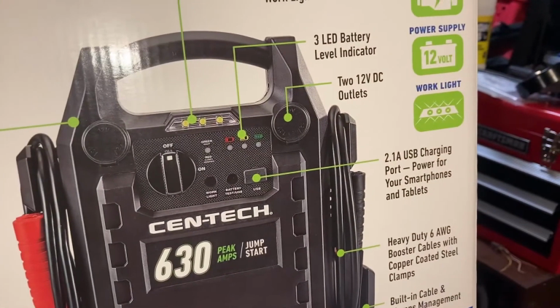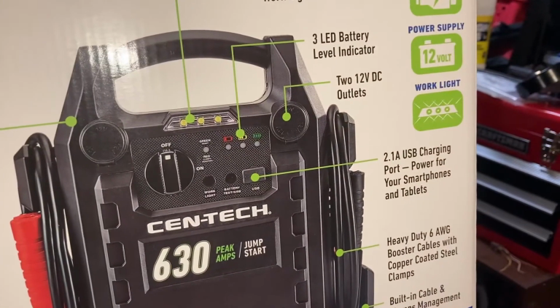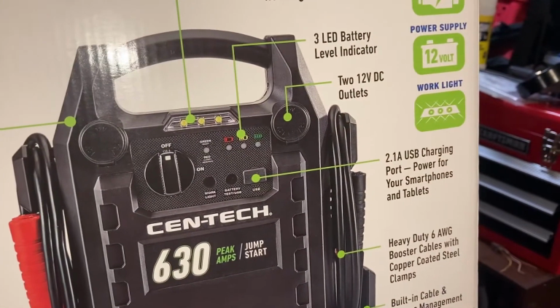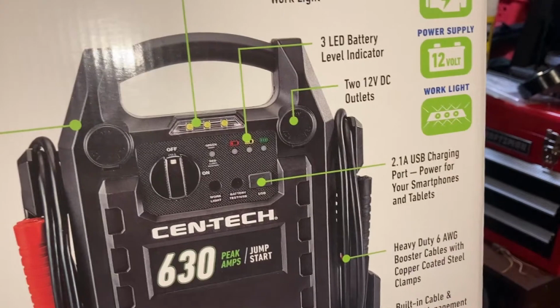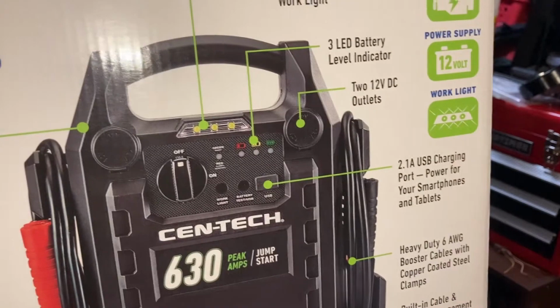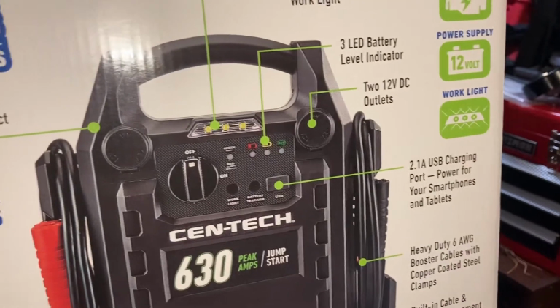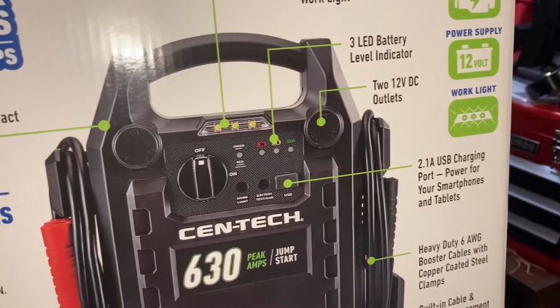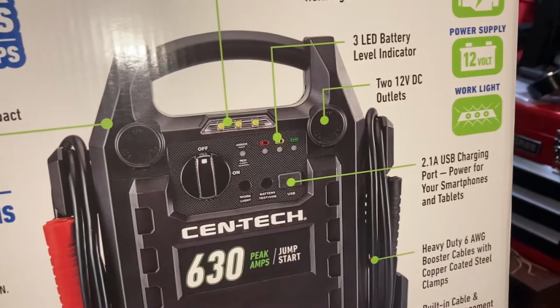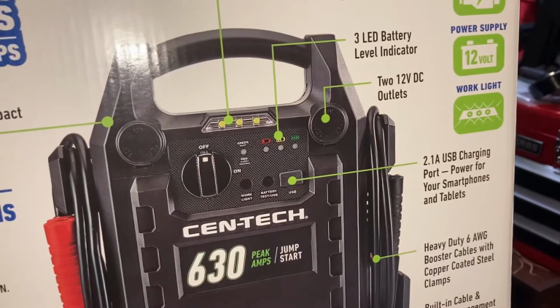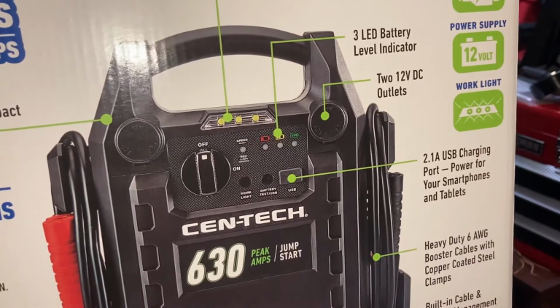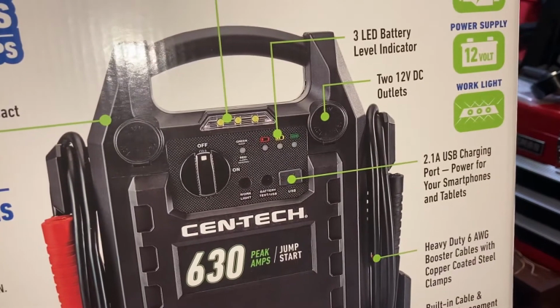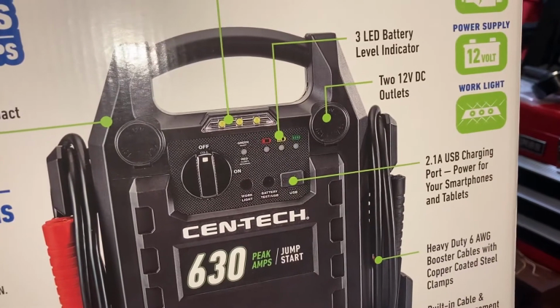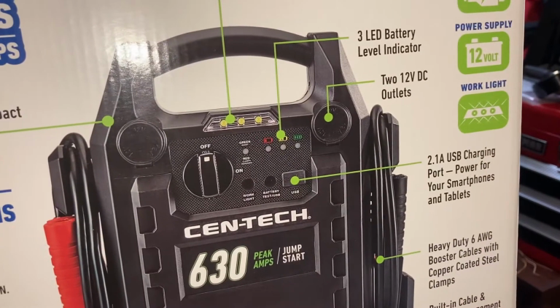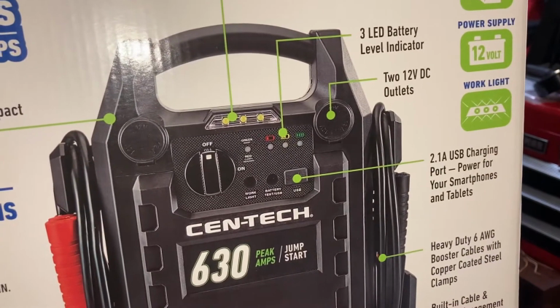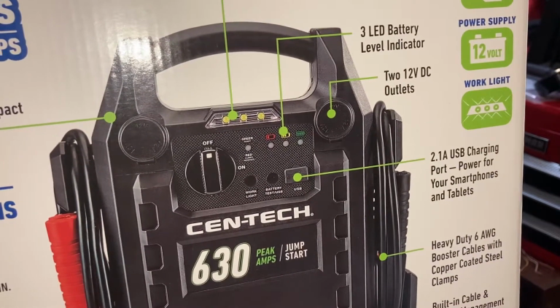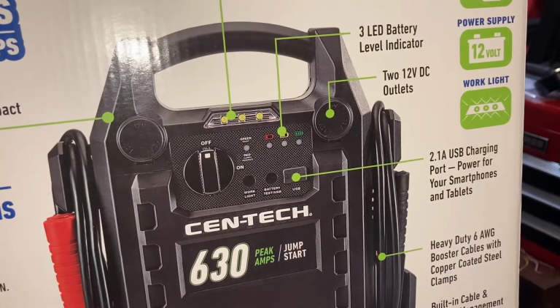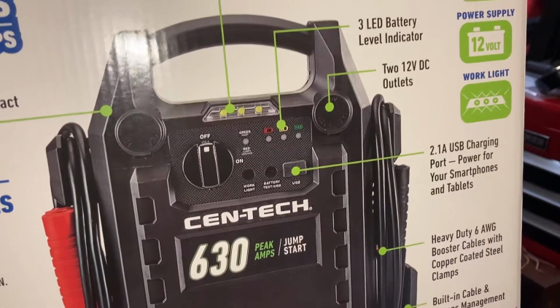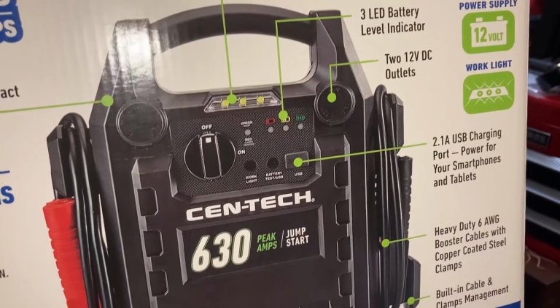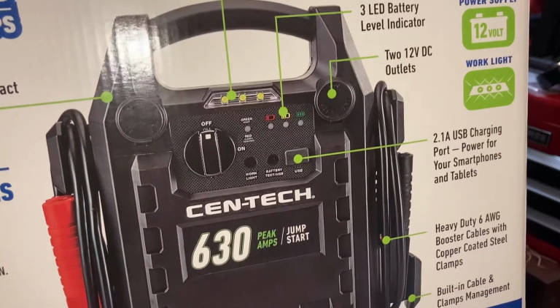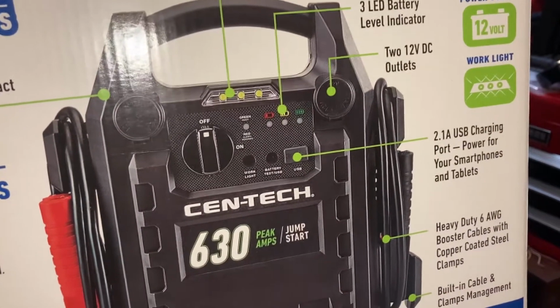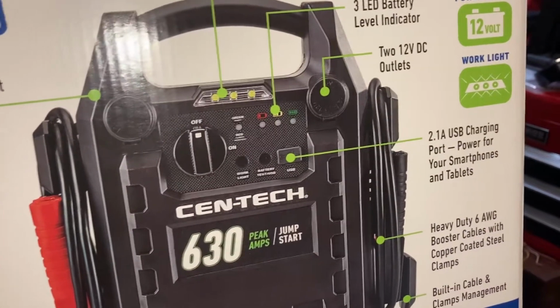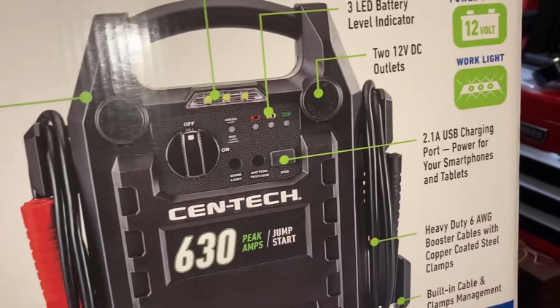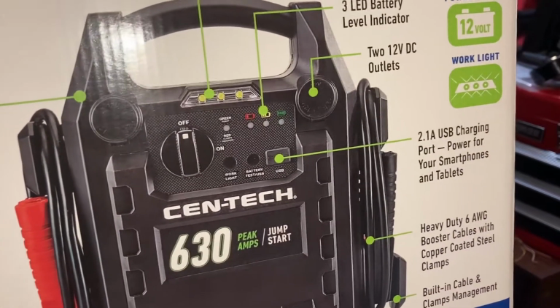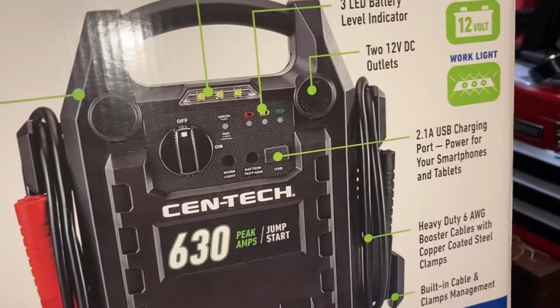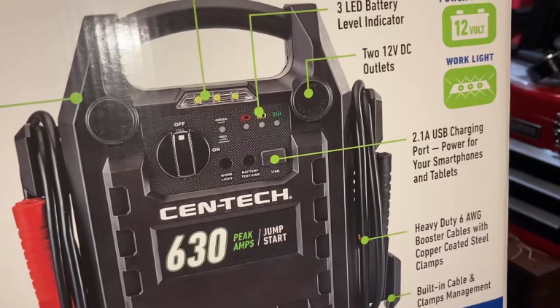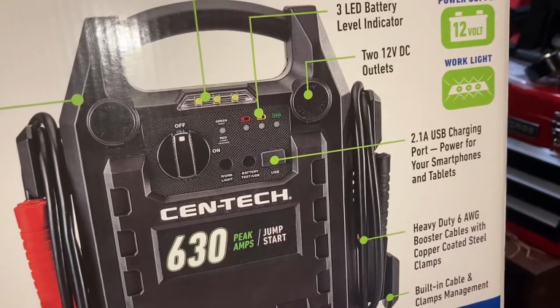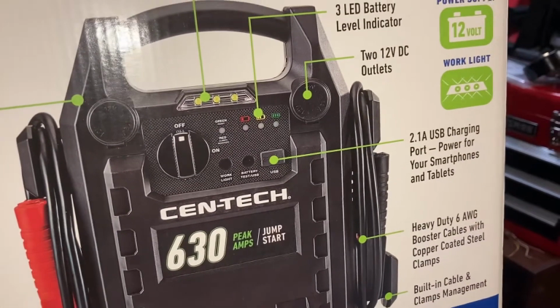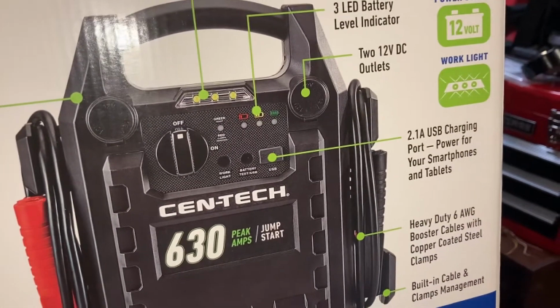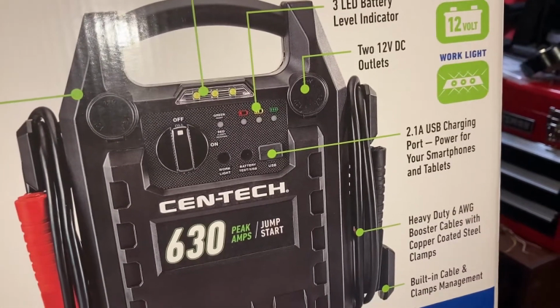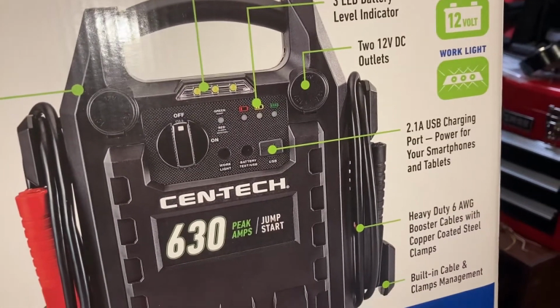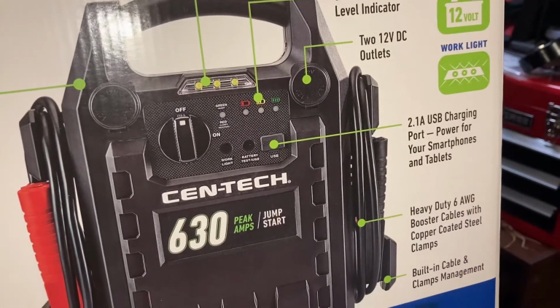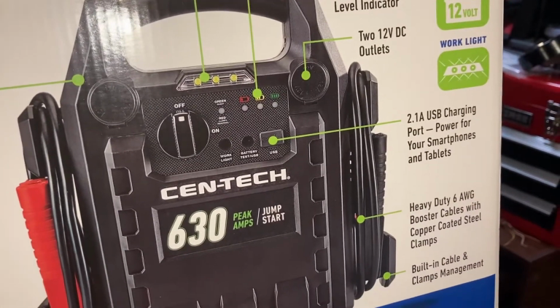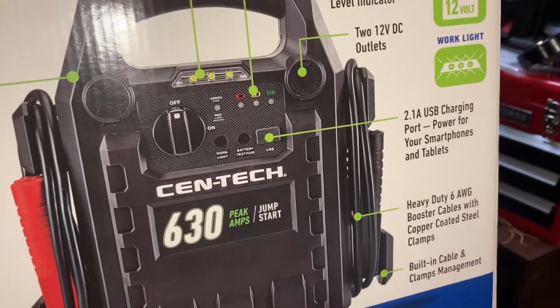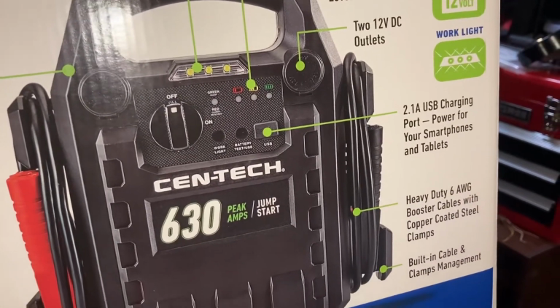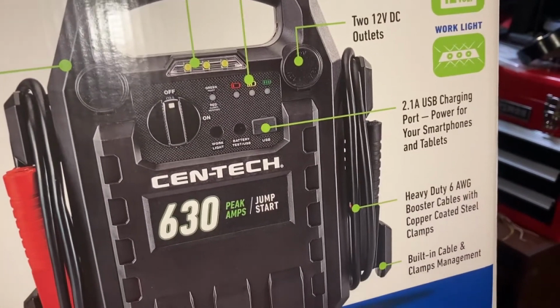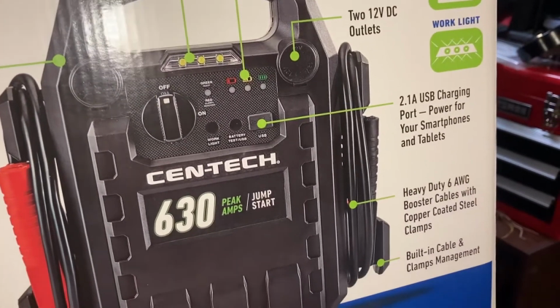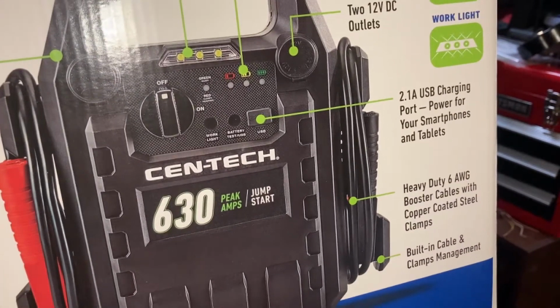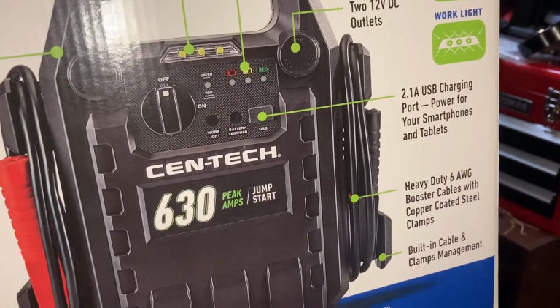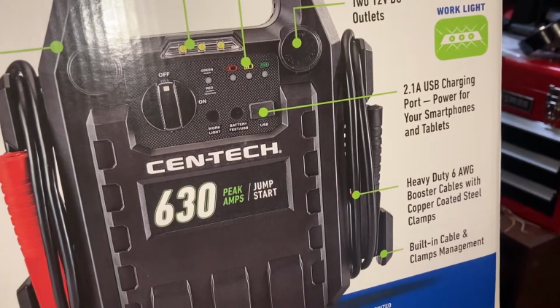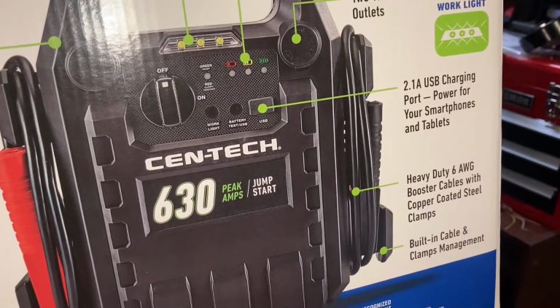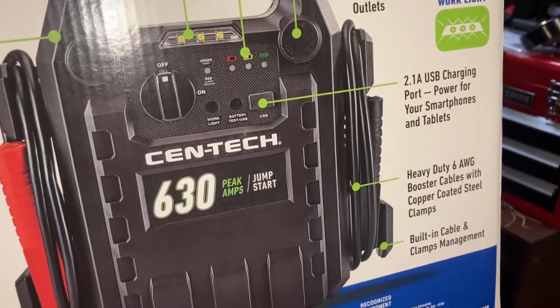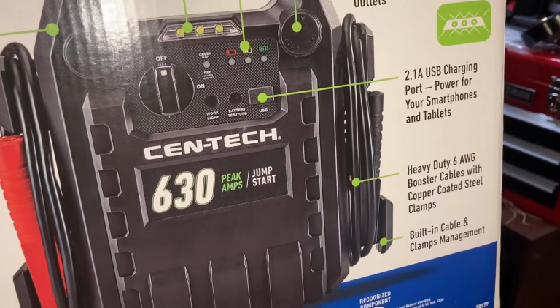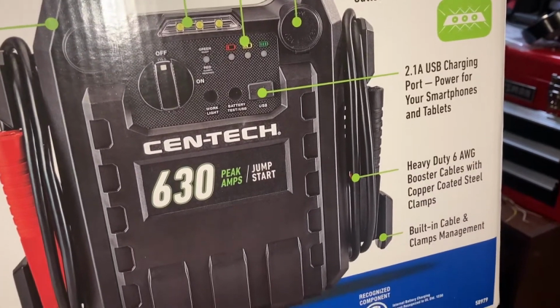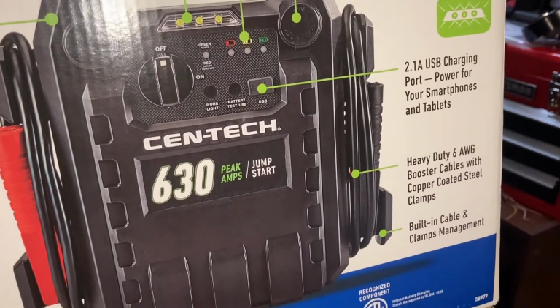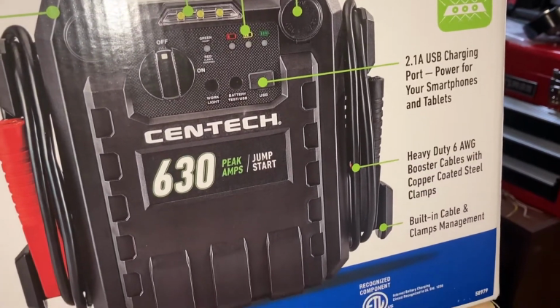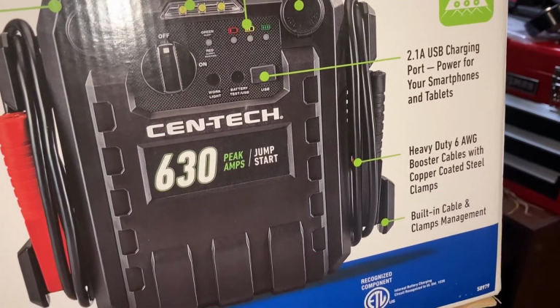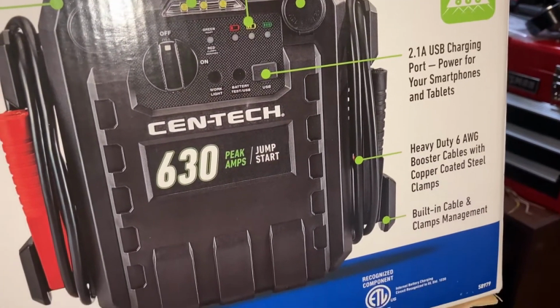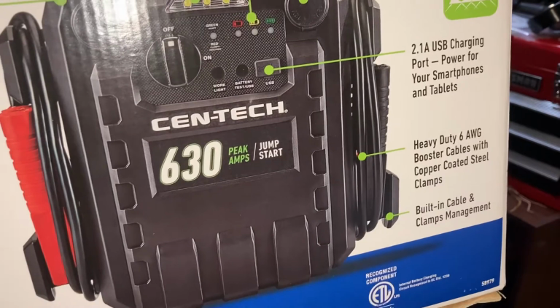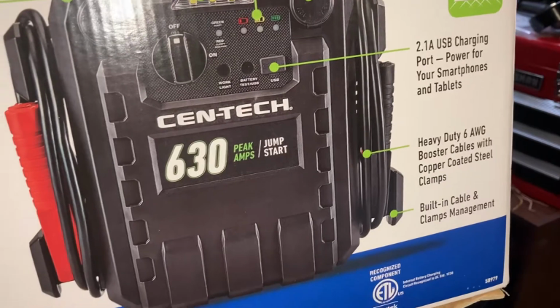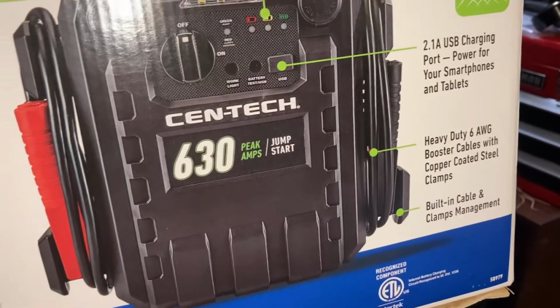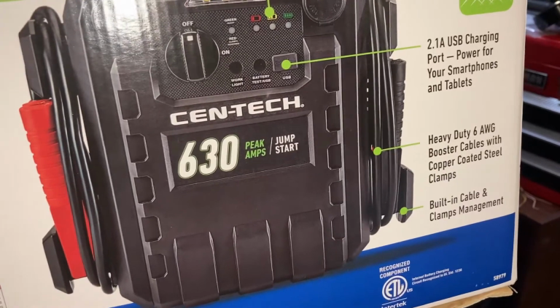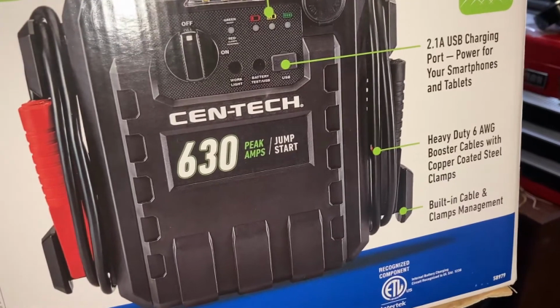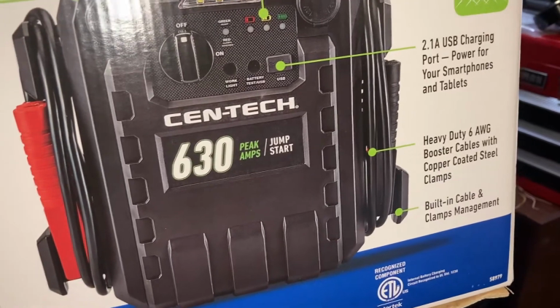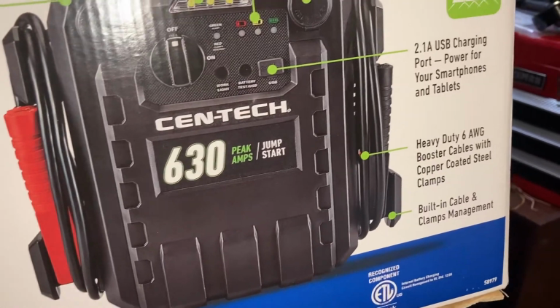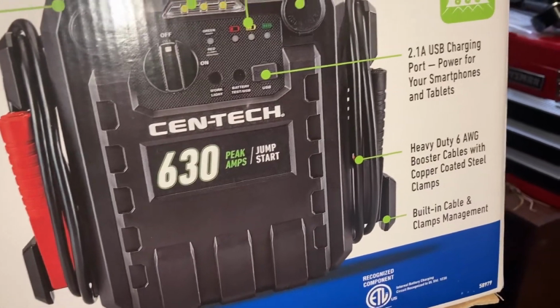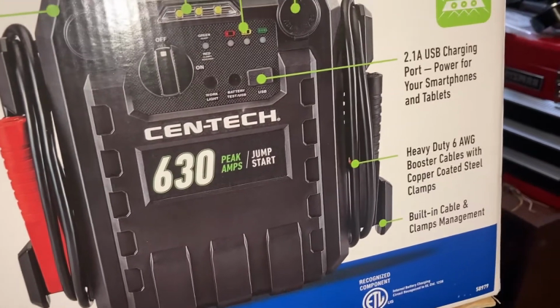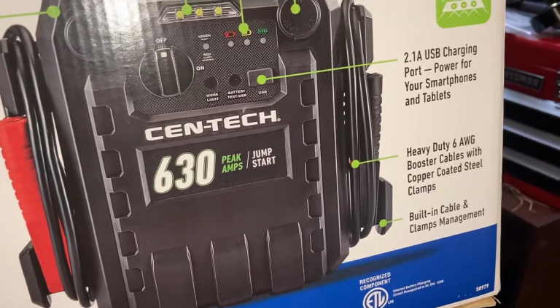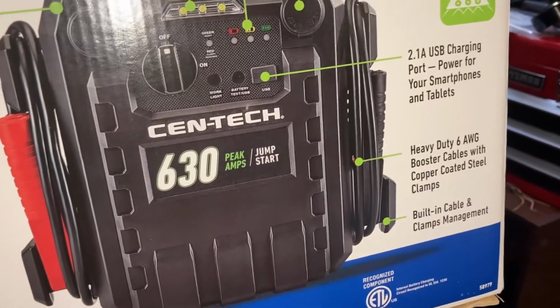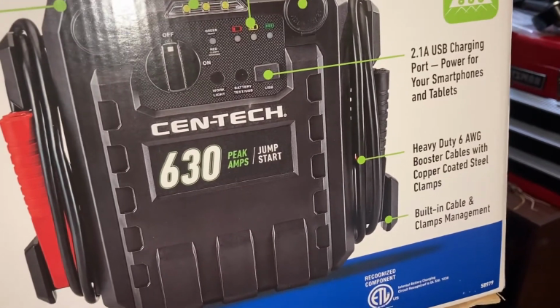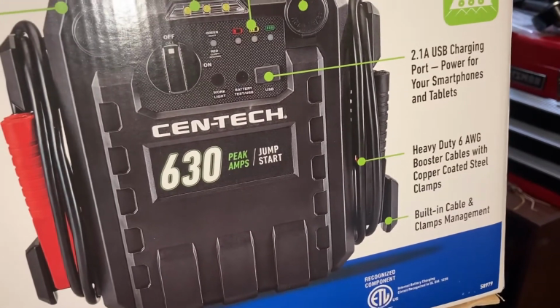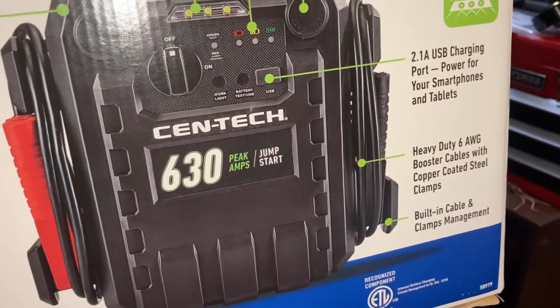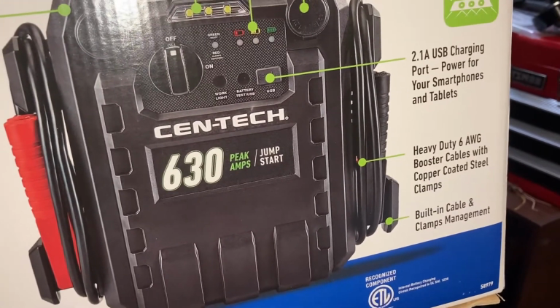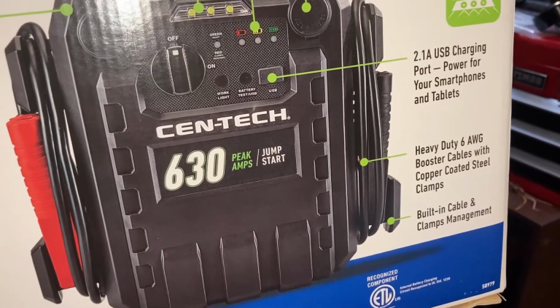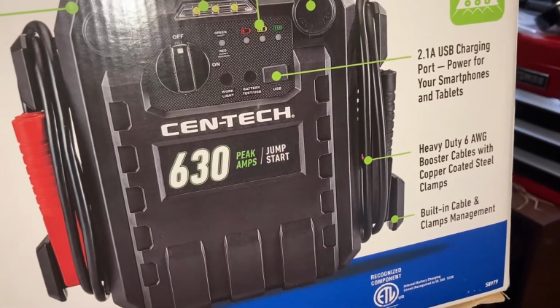It's got USB charging ports and the wires are 6 gauge.